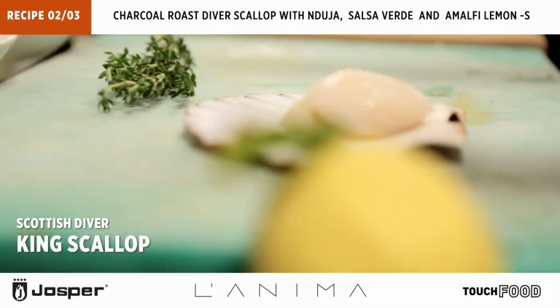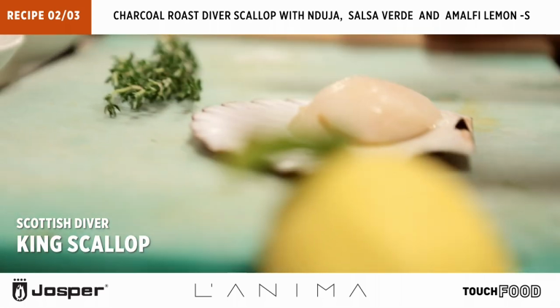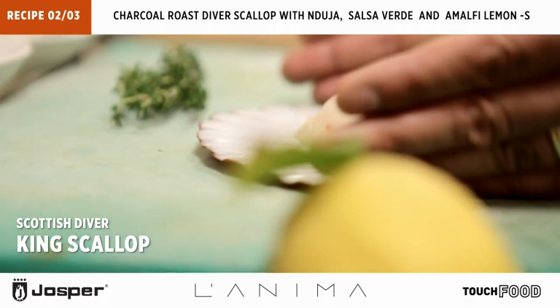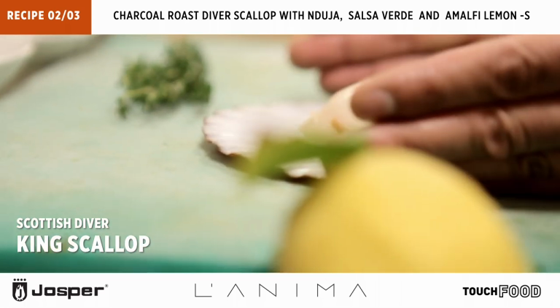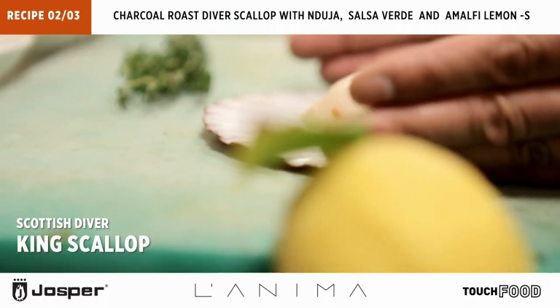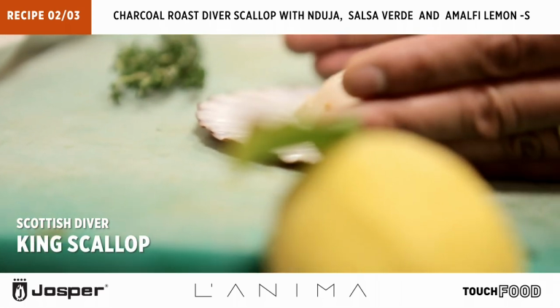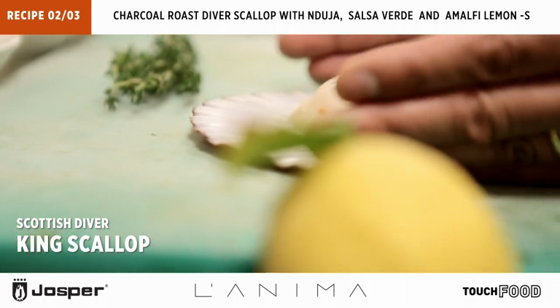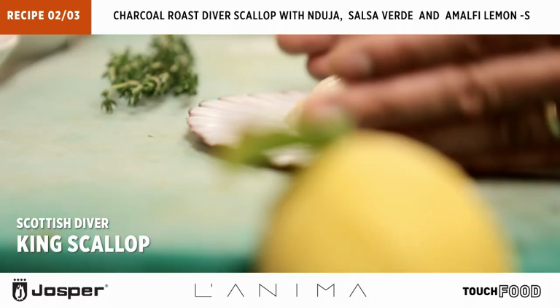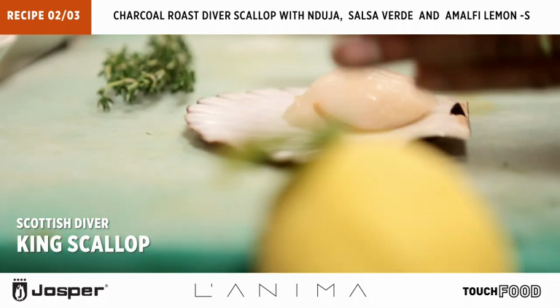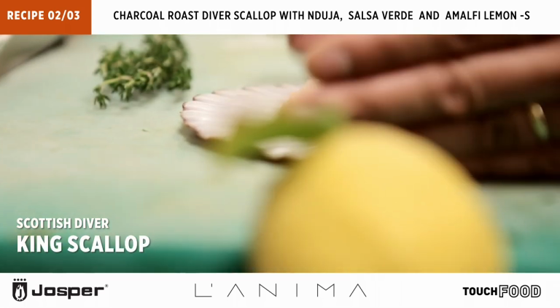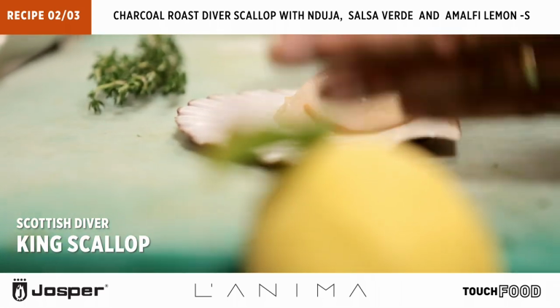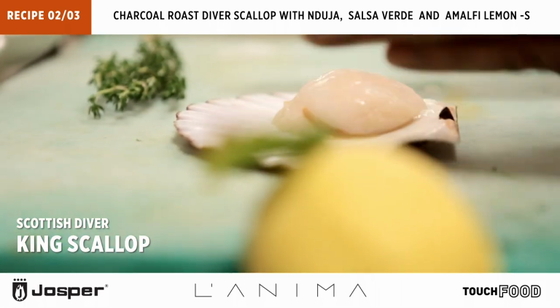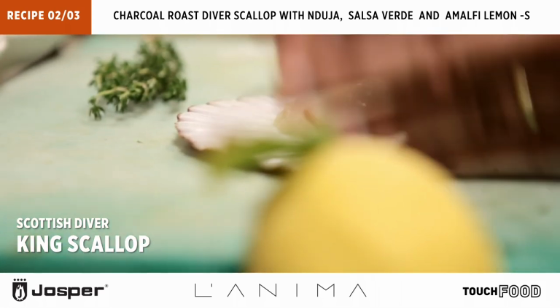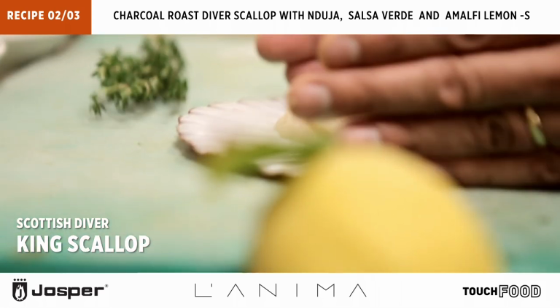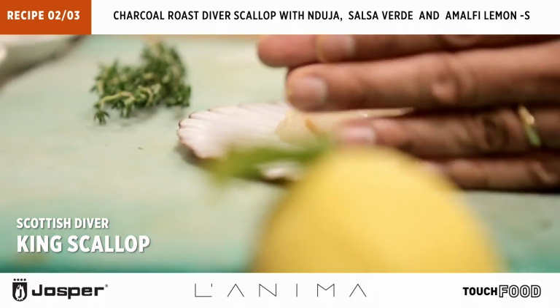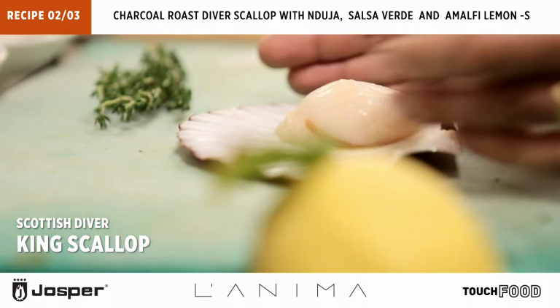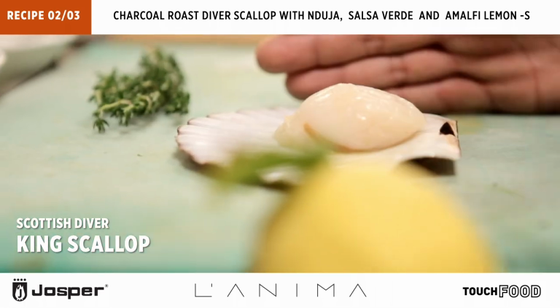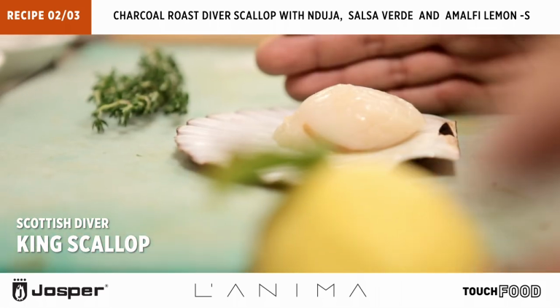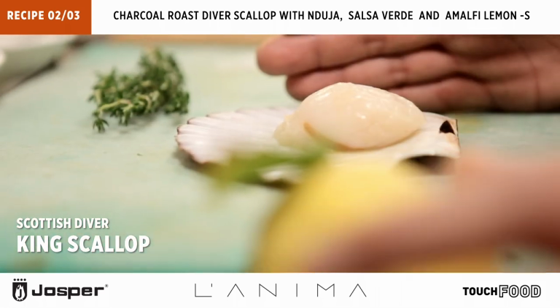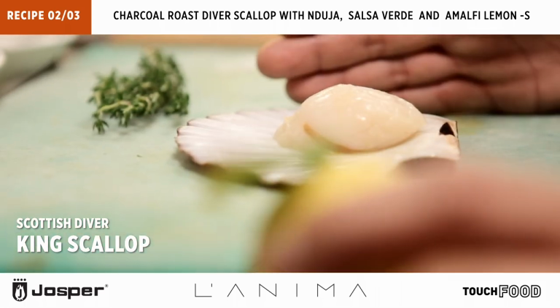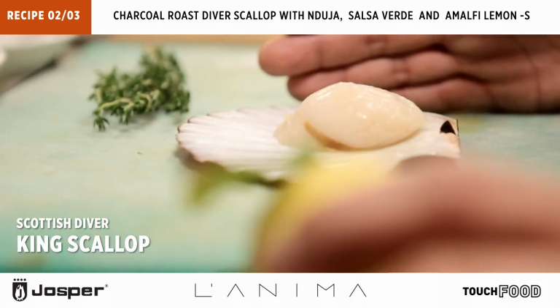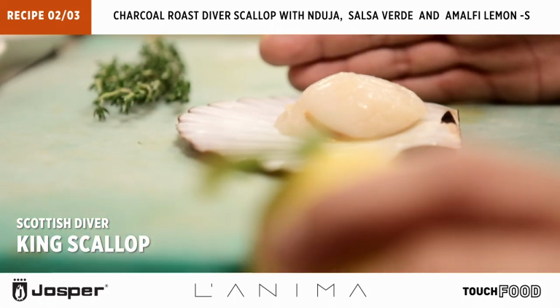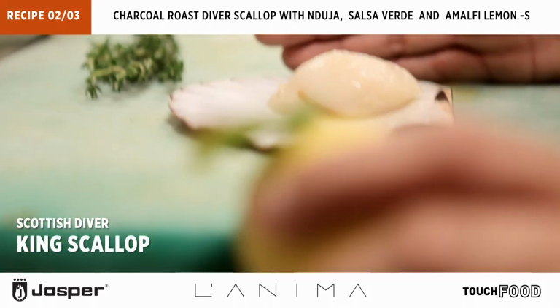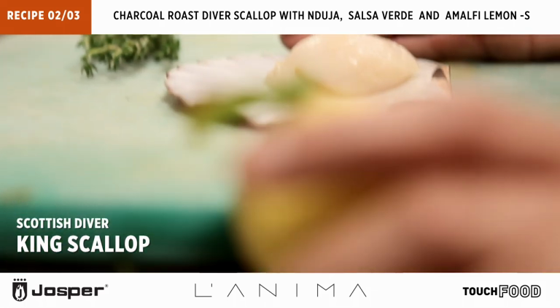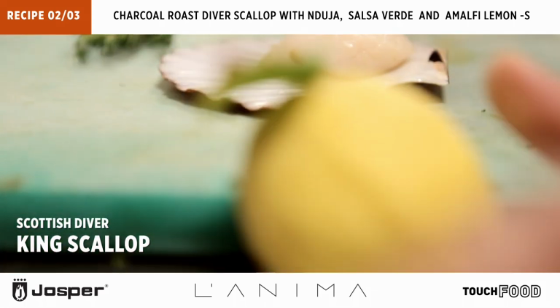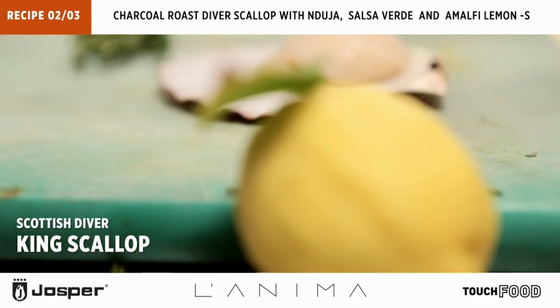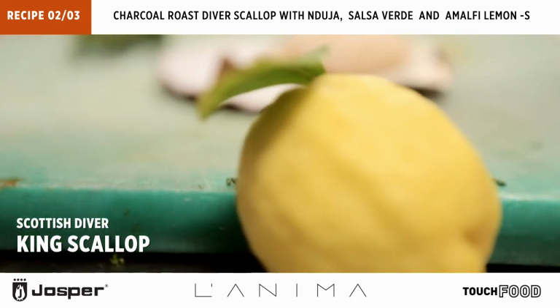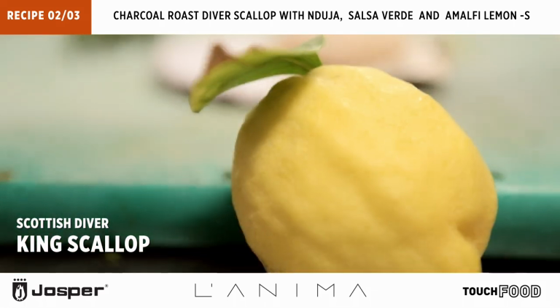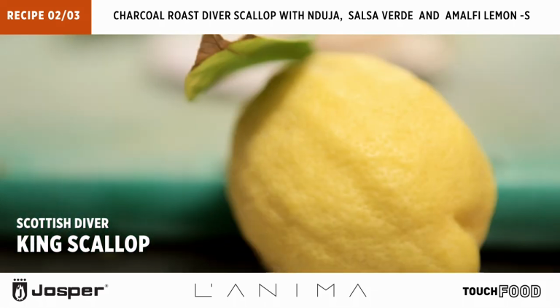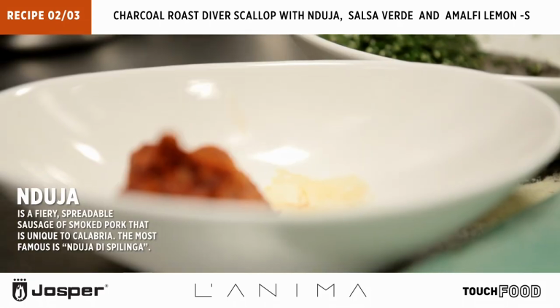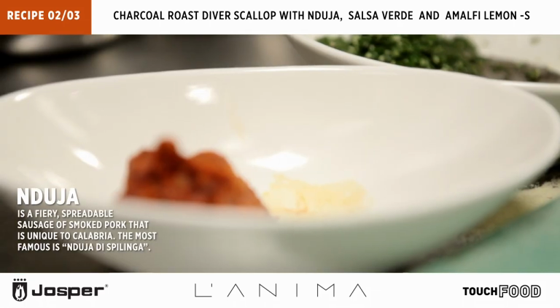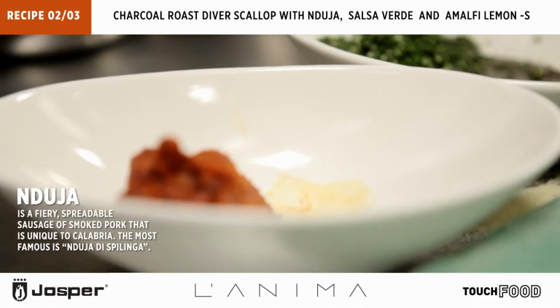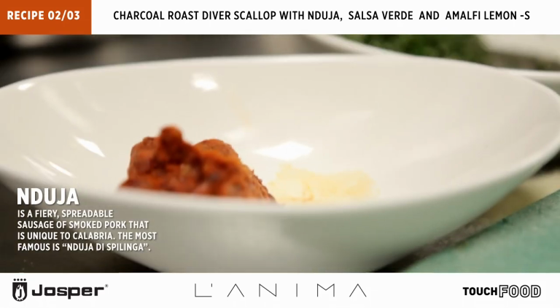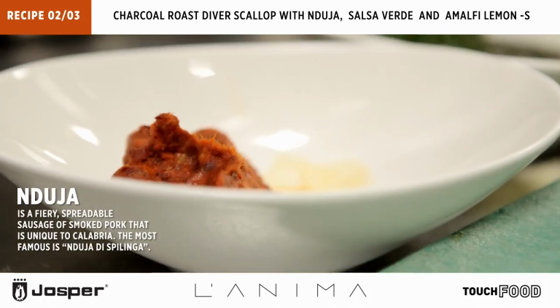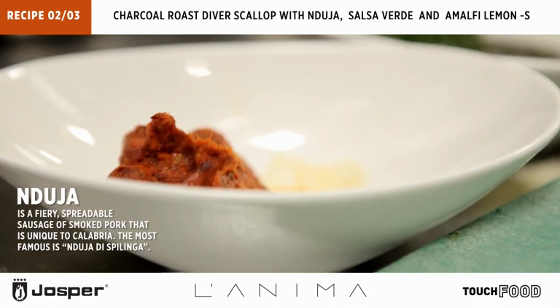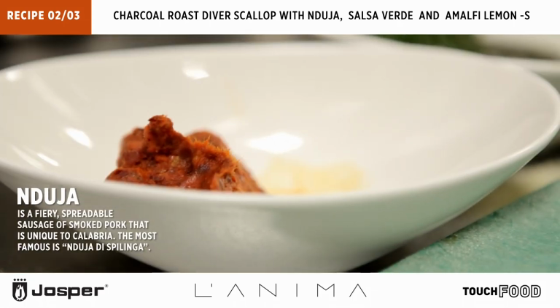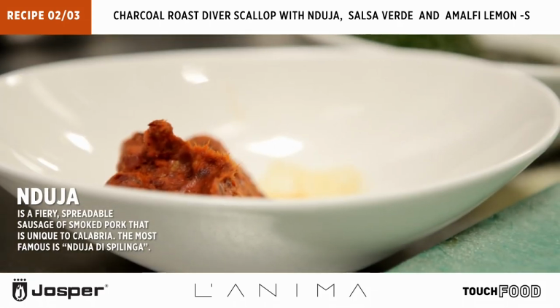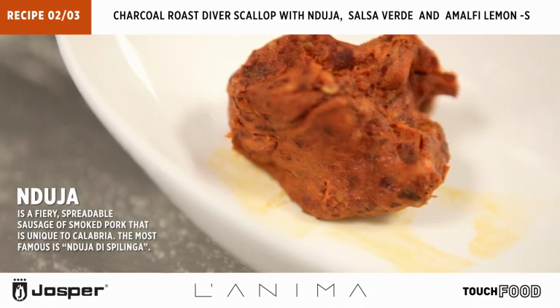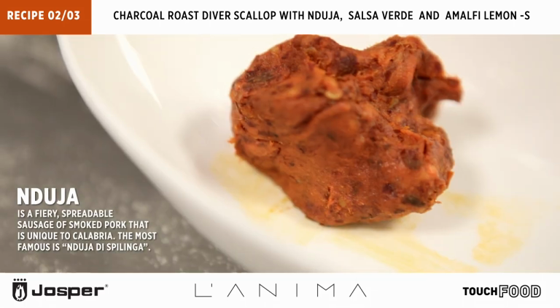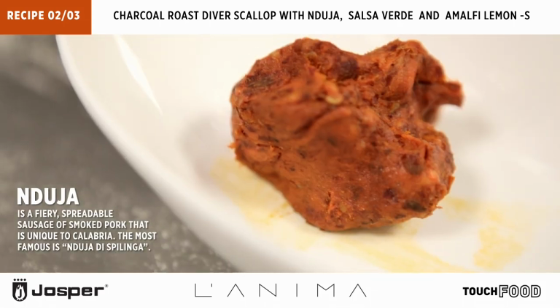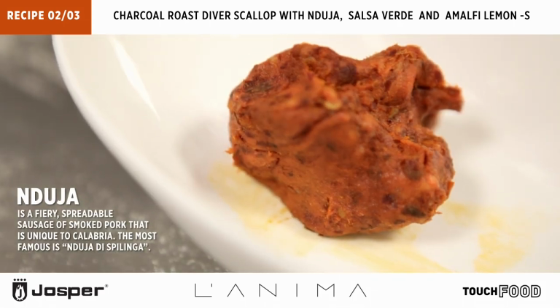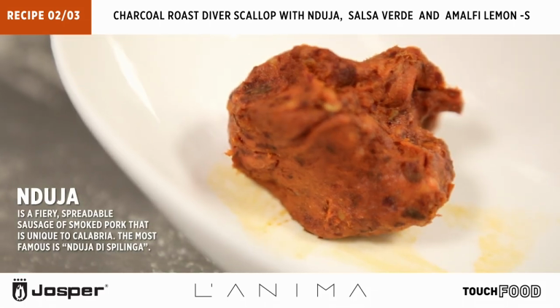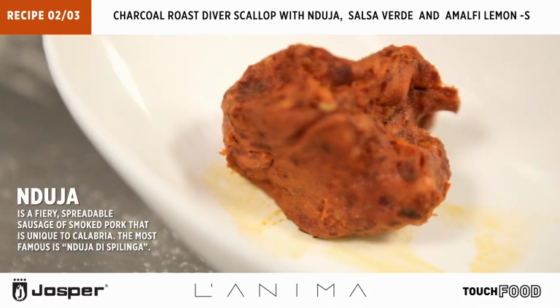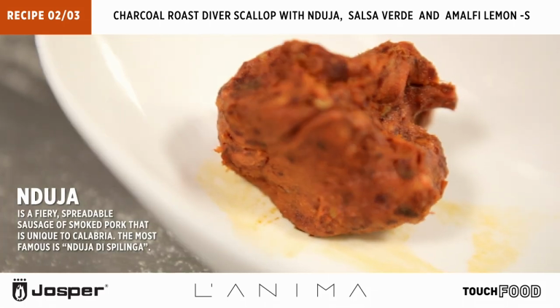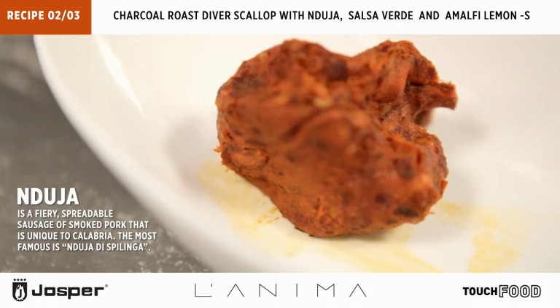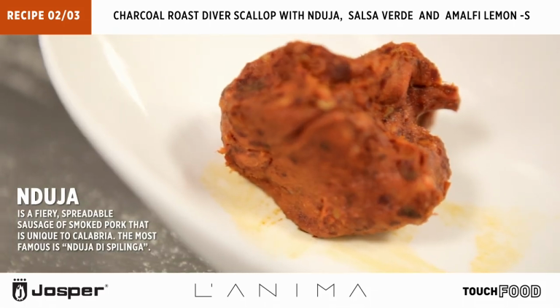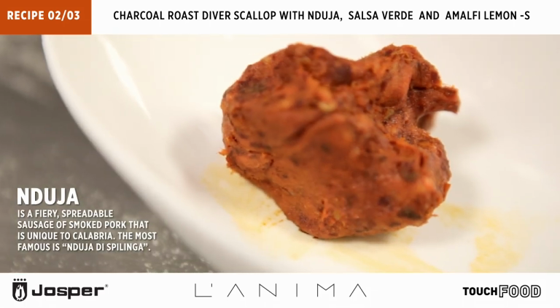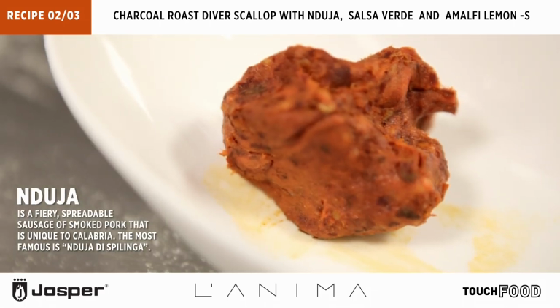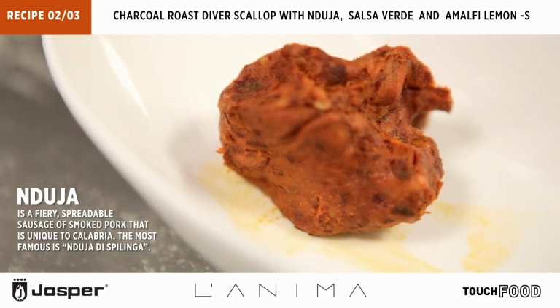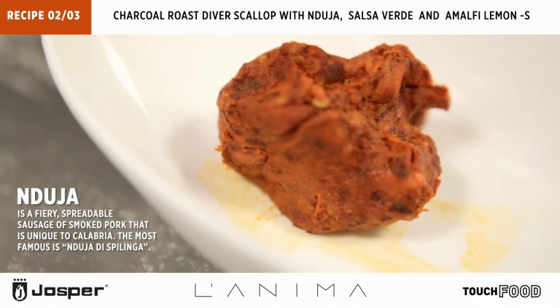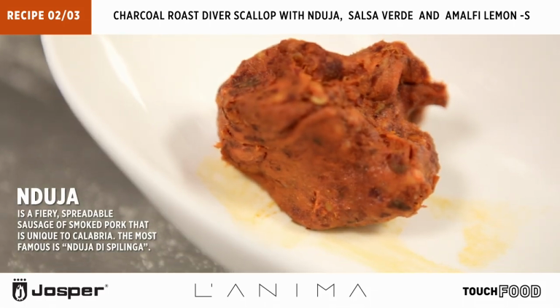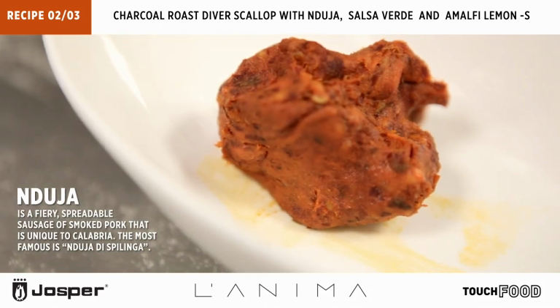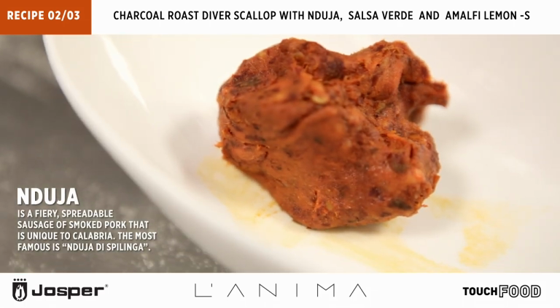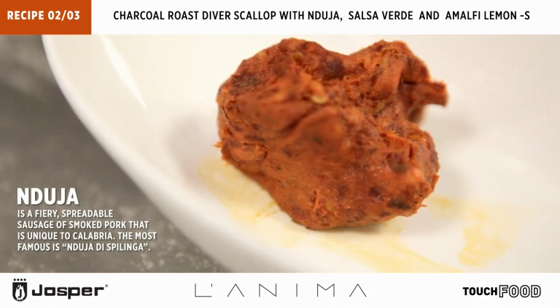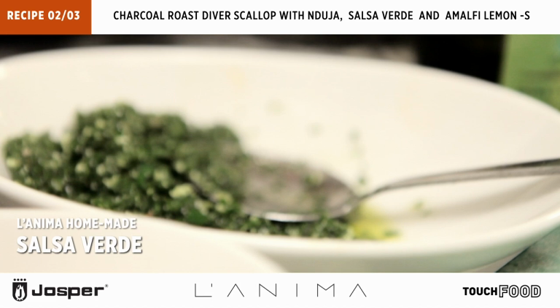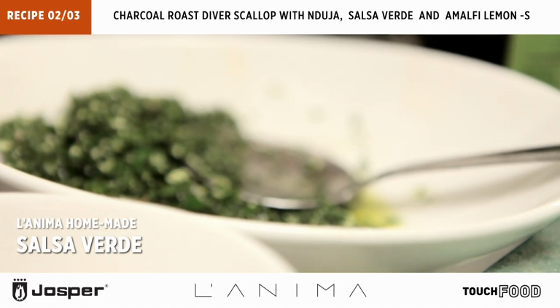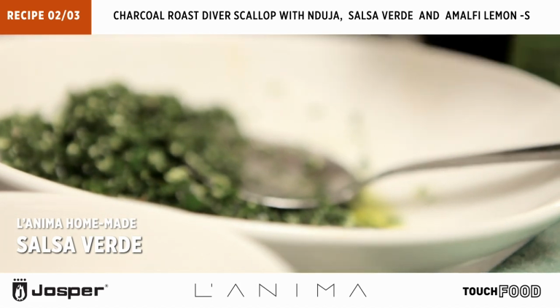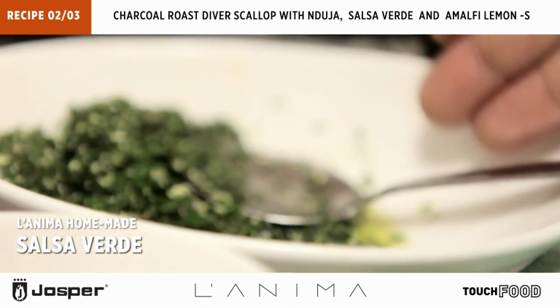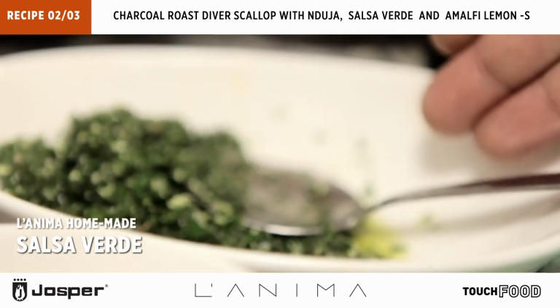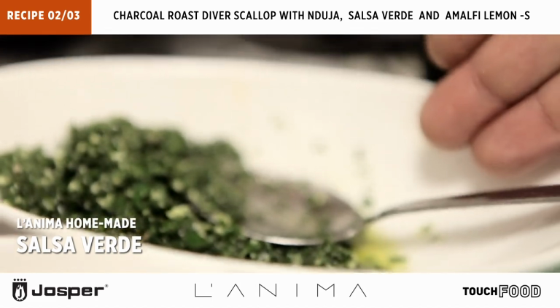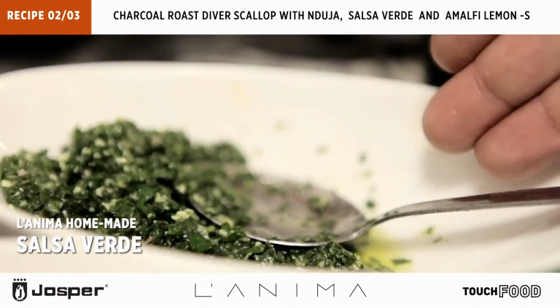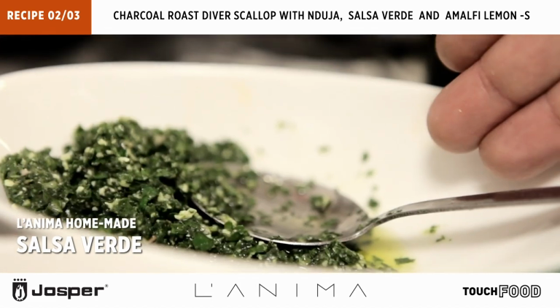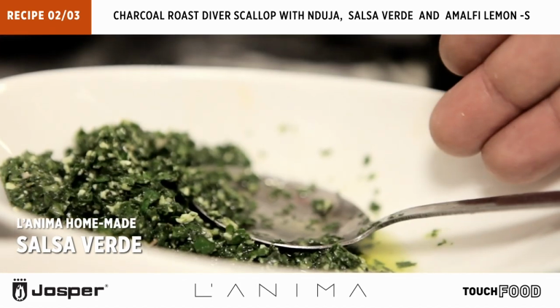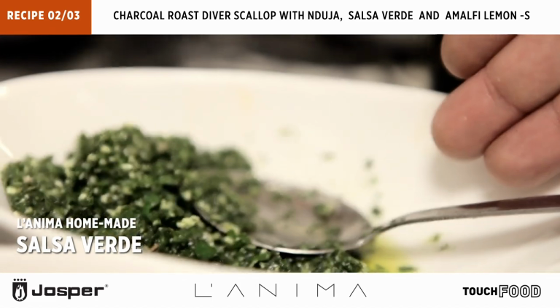Scottish diver scallop, Amalfi lemon, nduja from Calabria, and salsa verde.